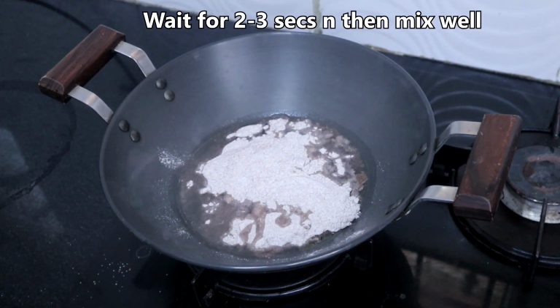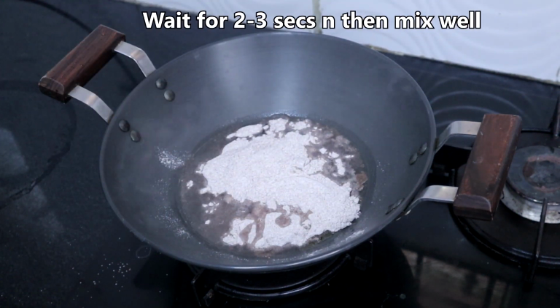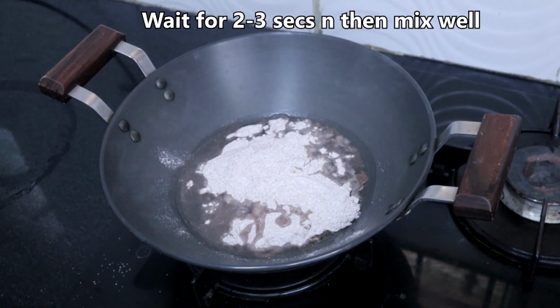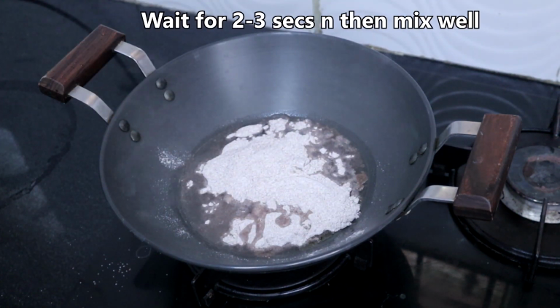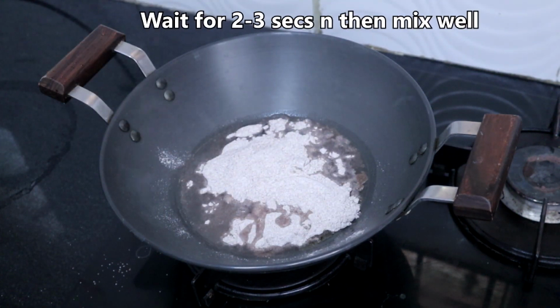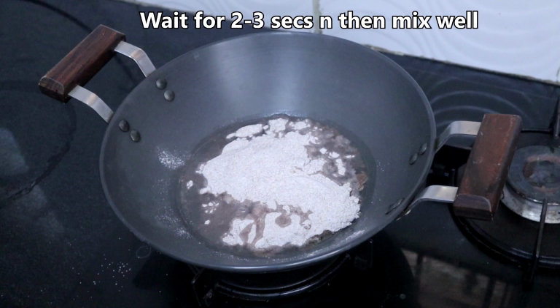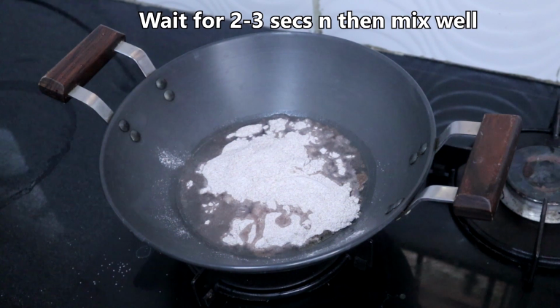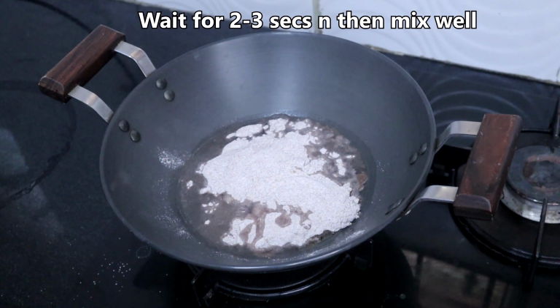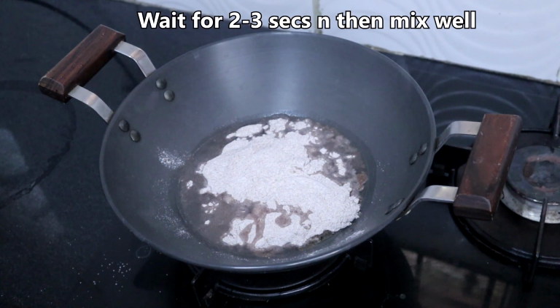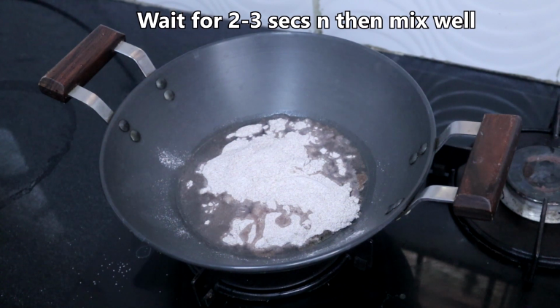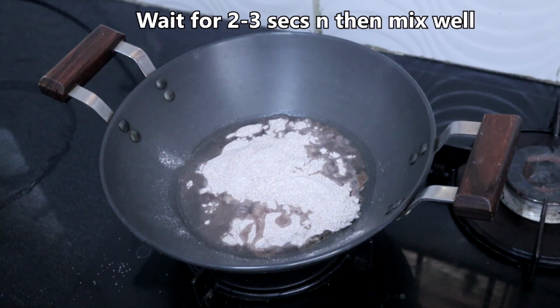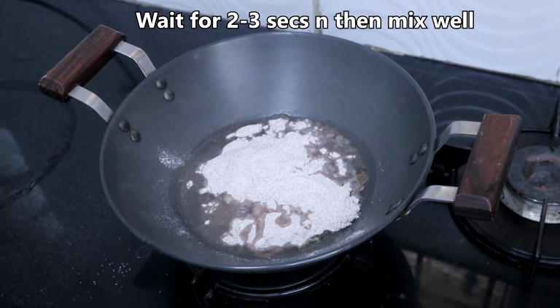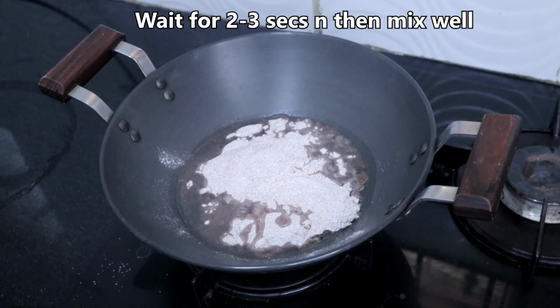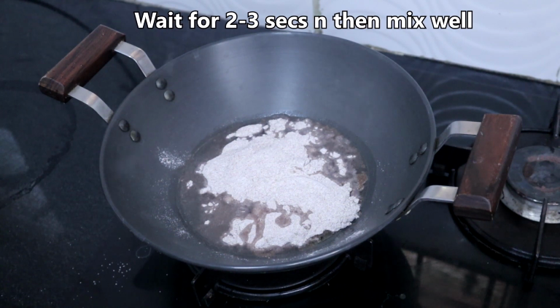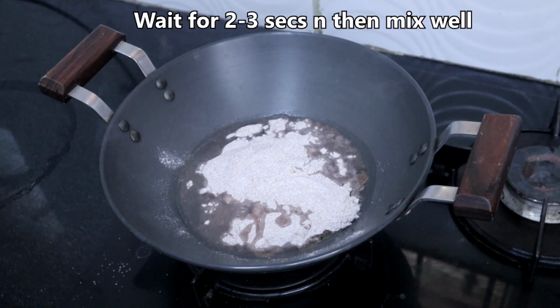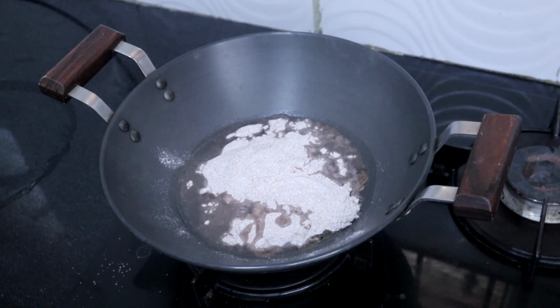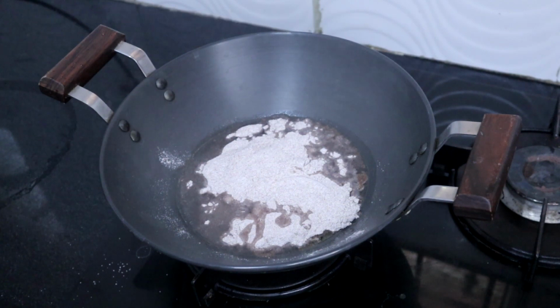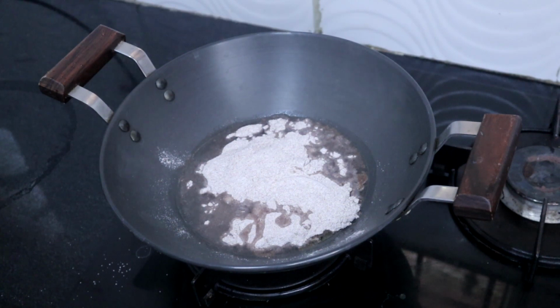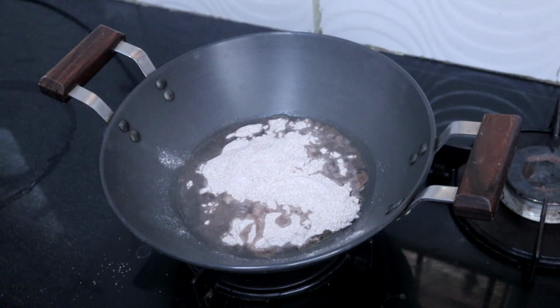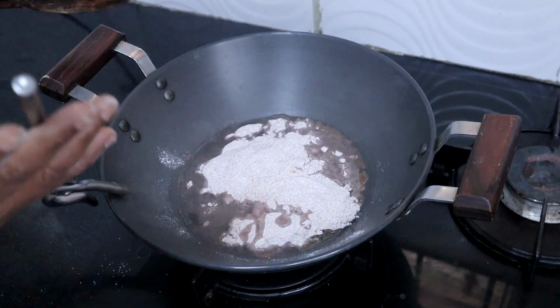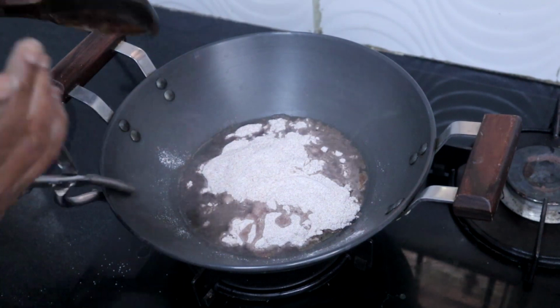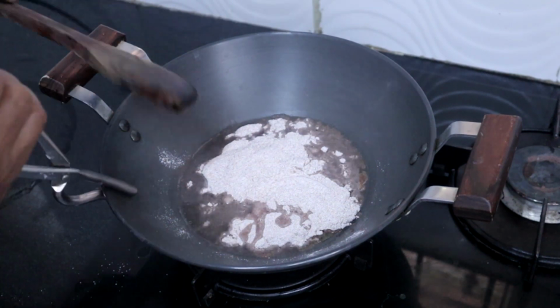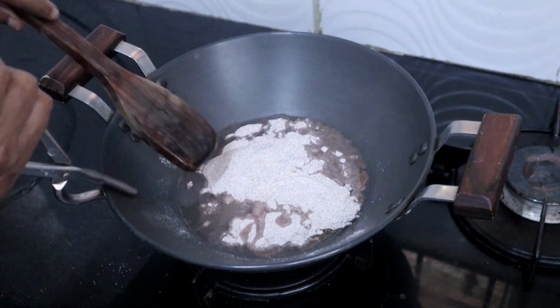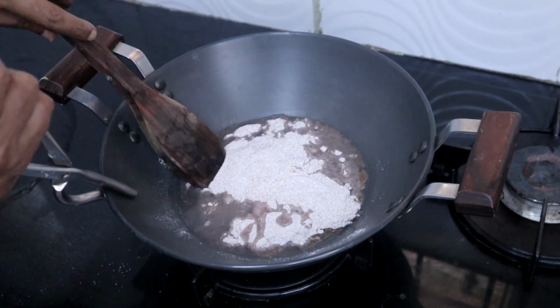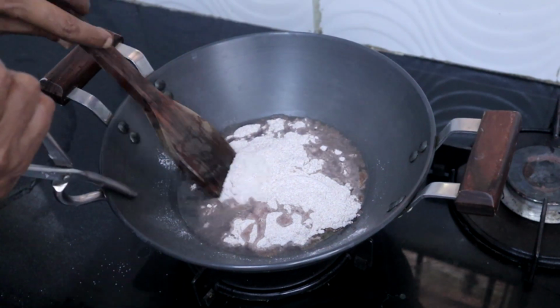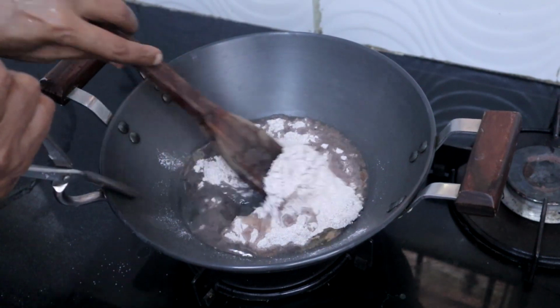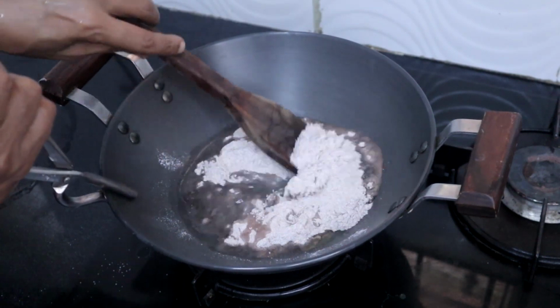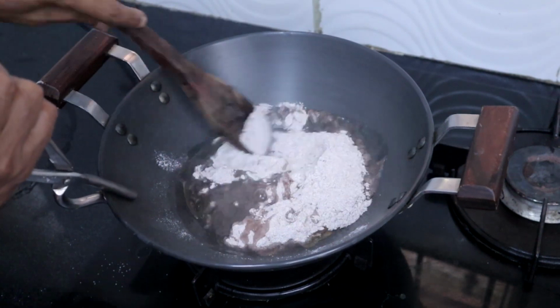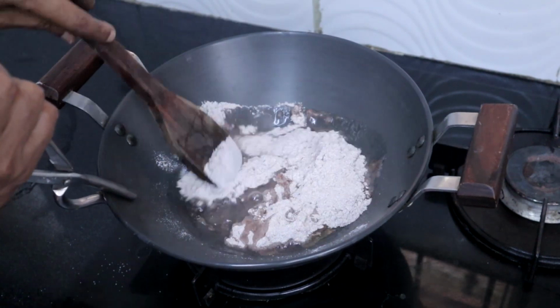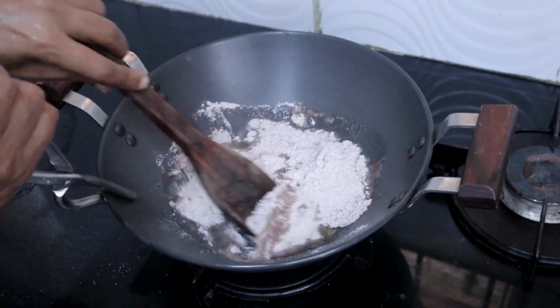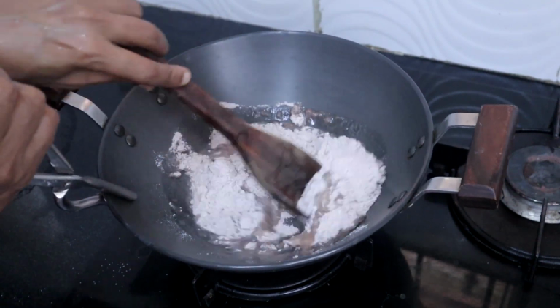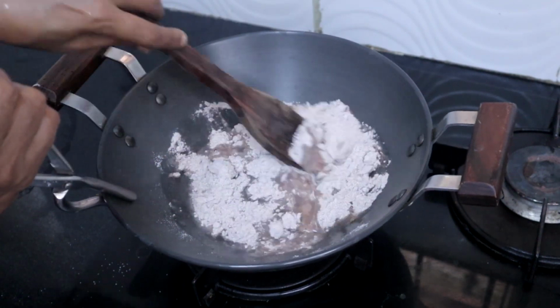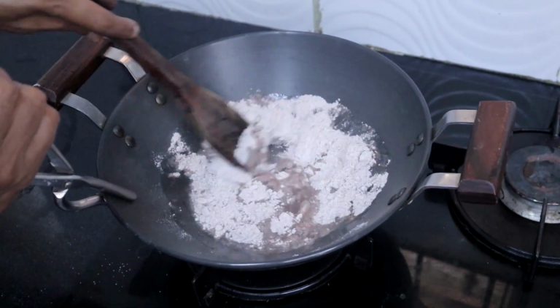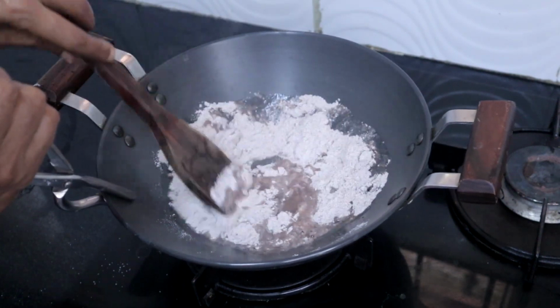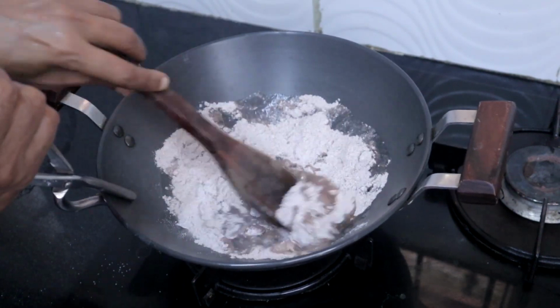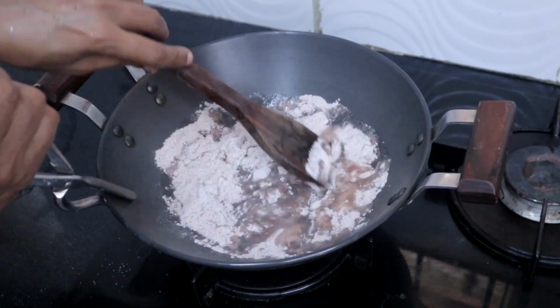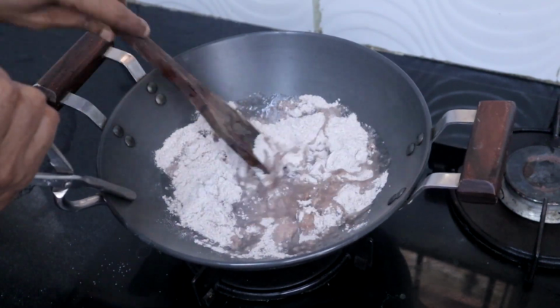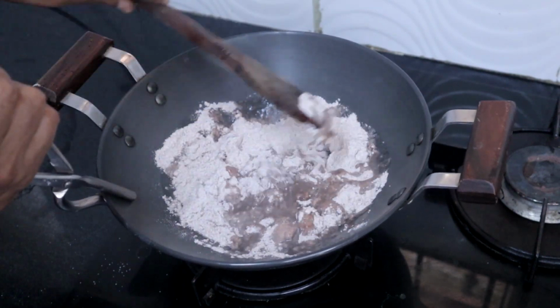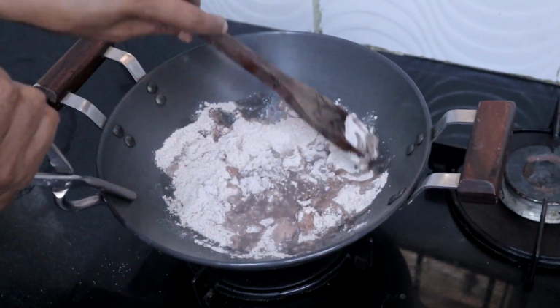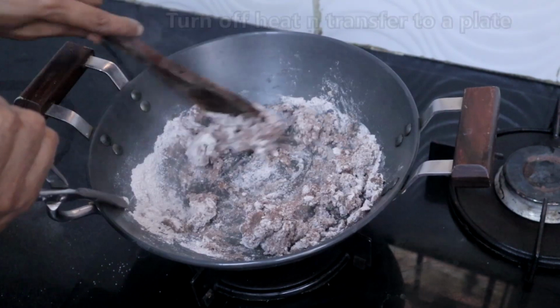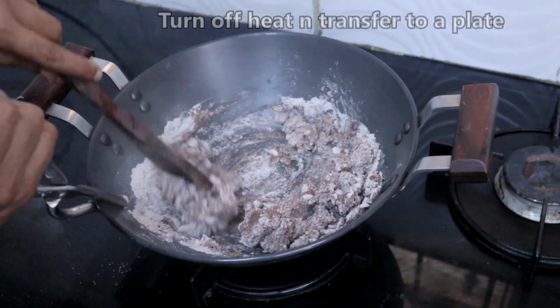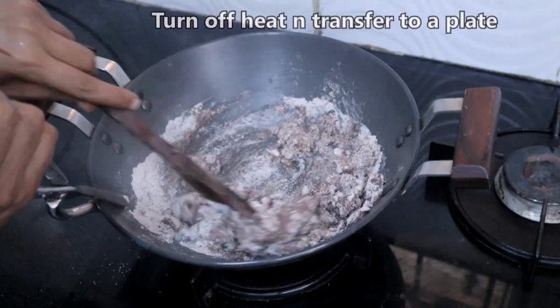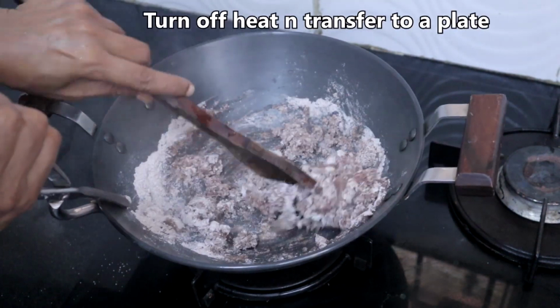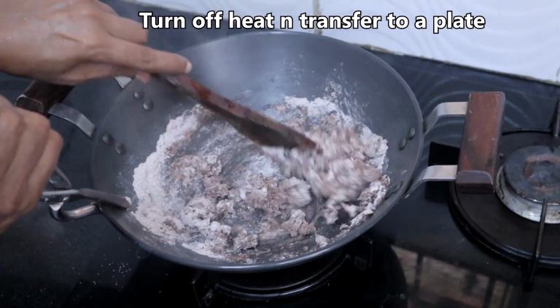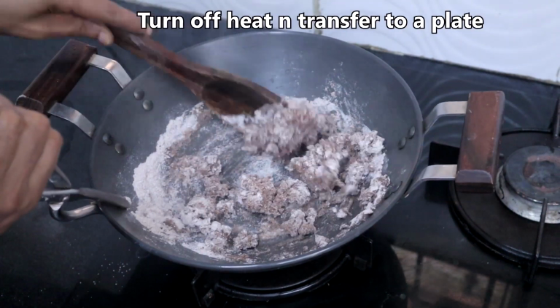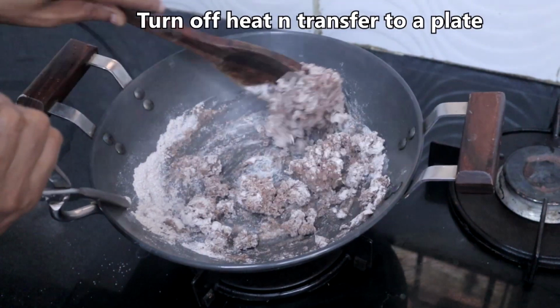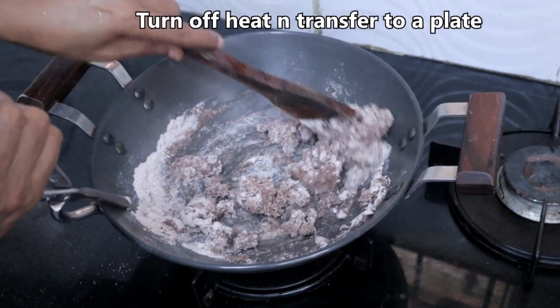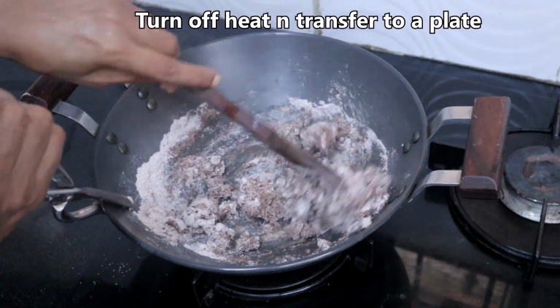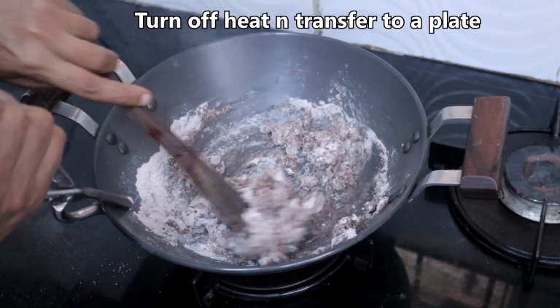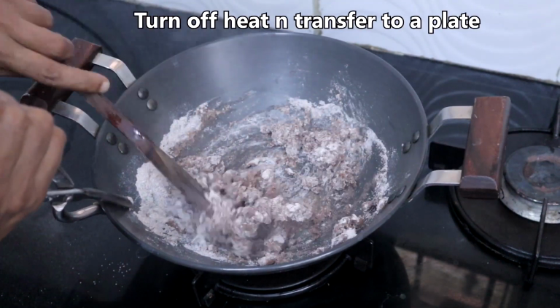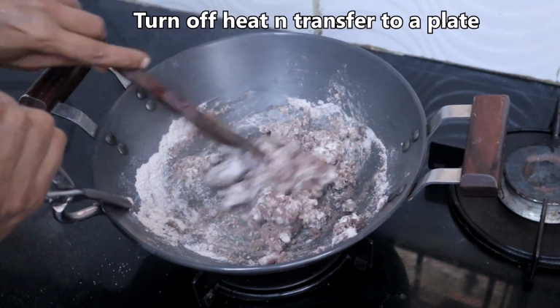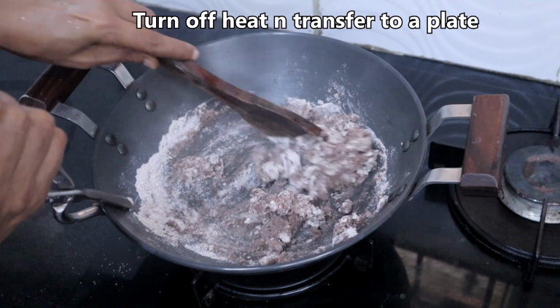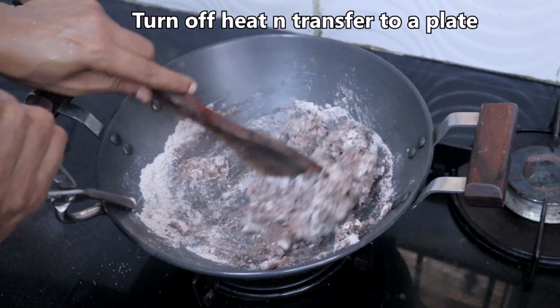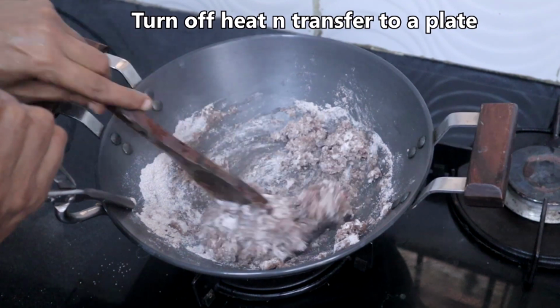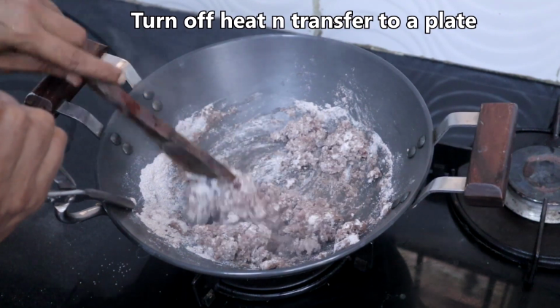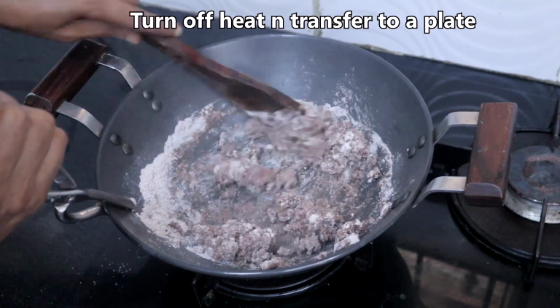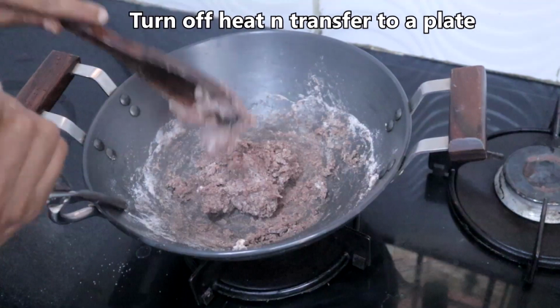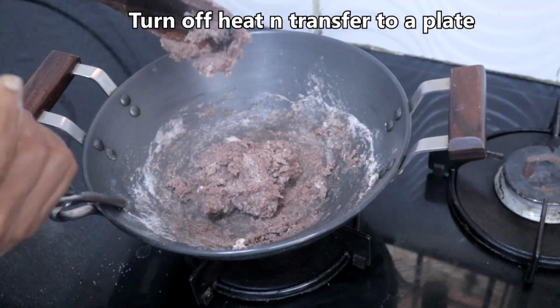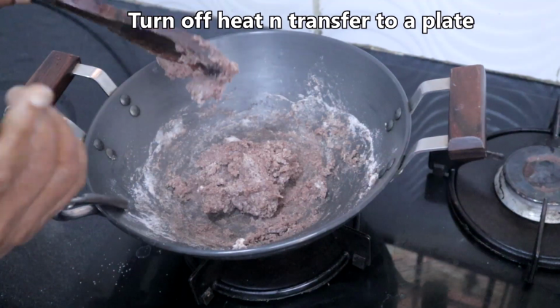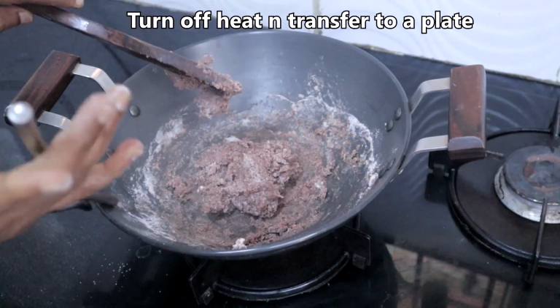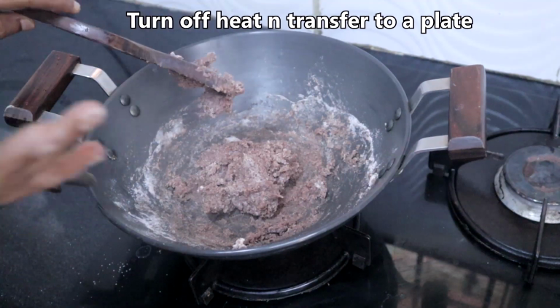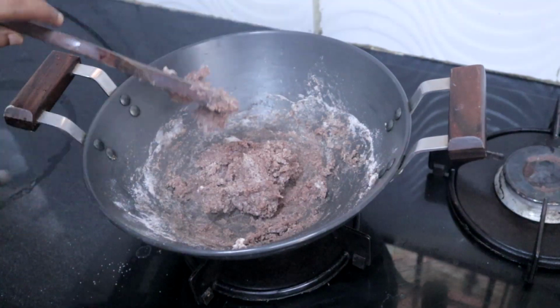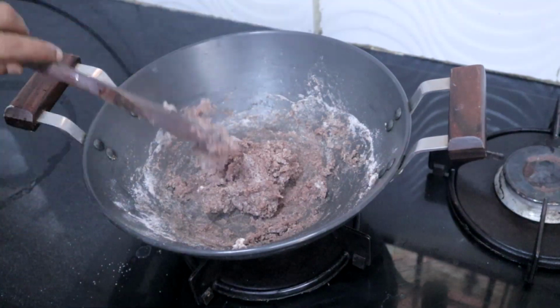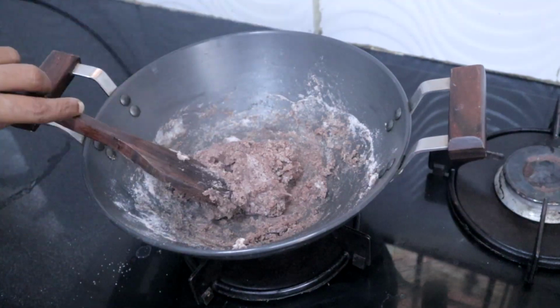Wait for 2 seconds, then mix well with the ladle. Turn off the heat and transfer to a plate.